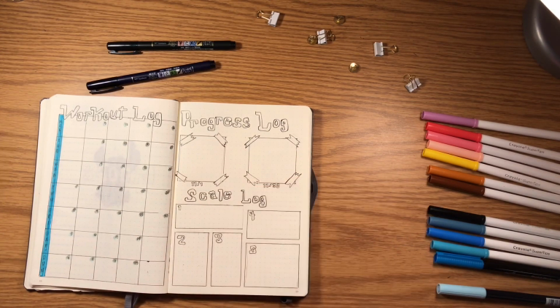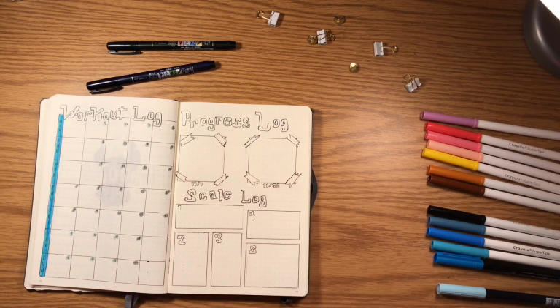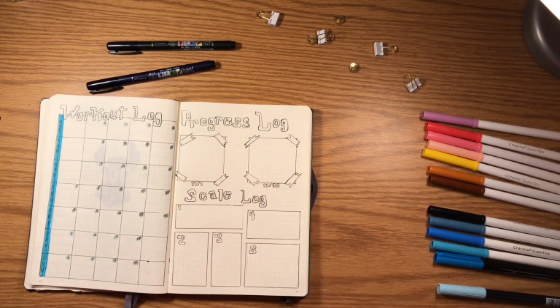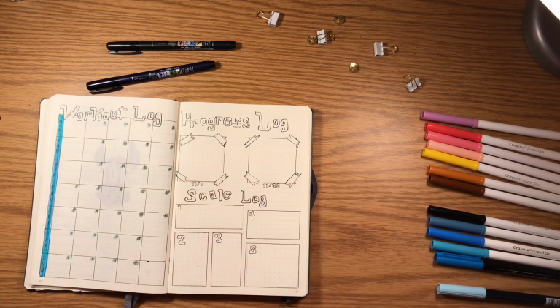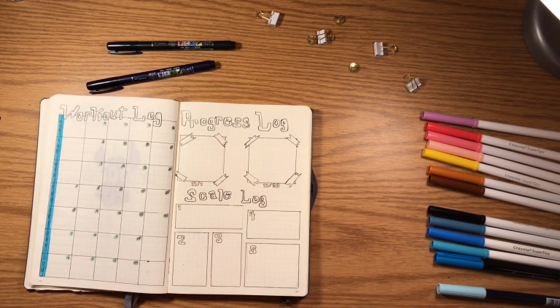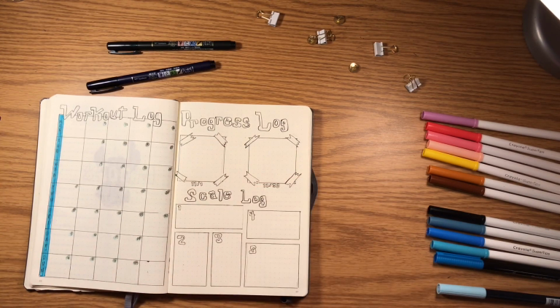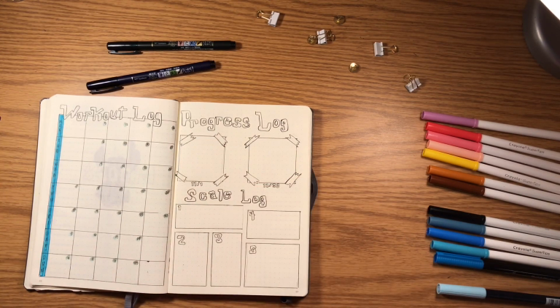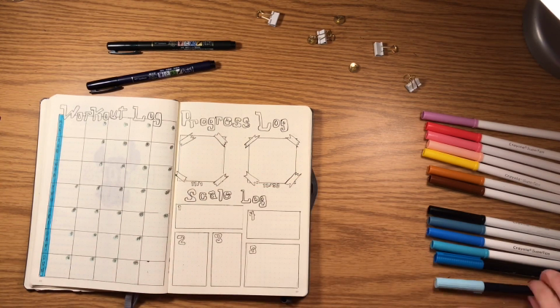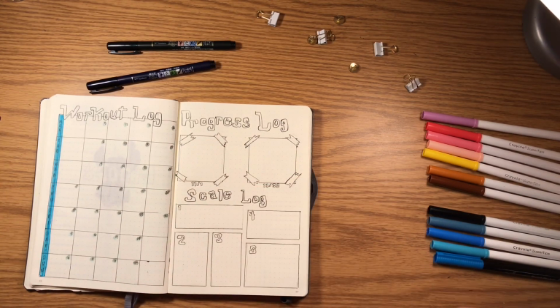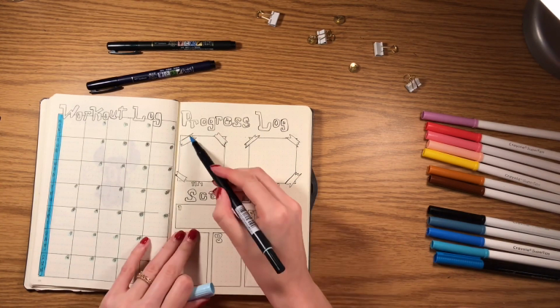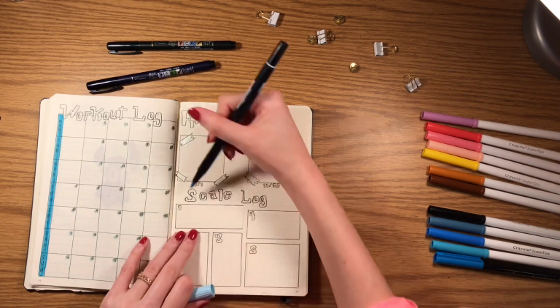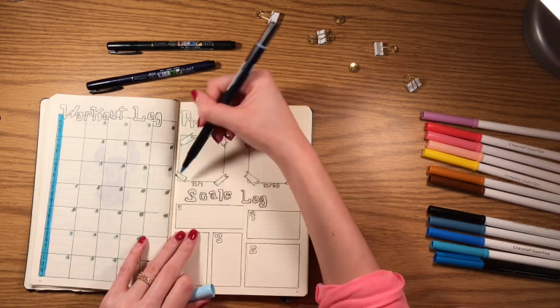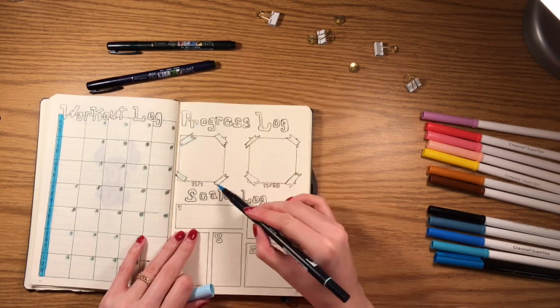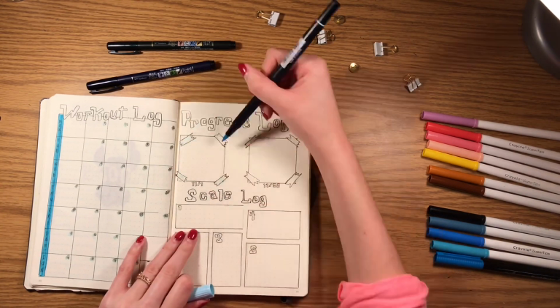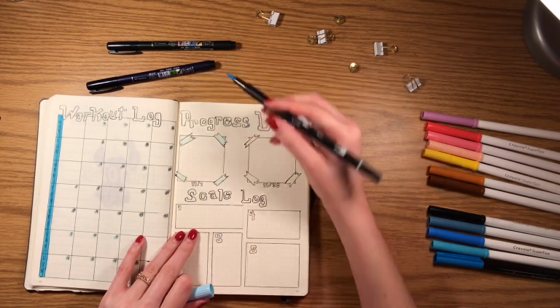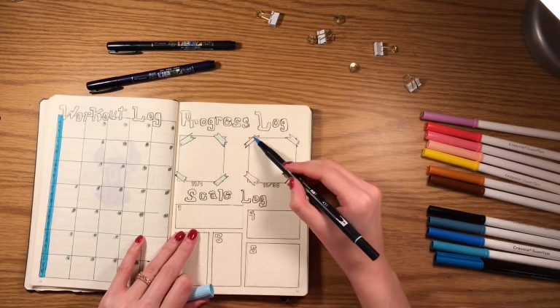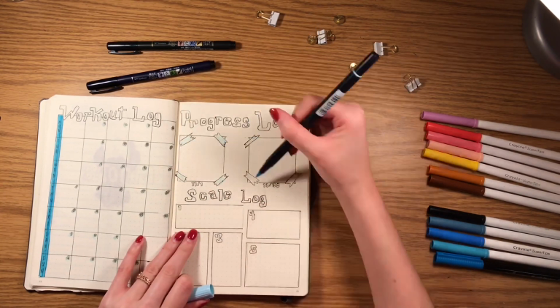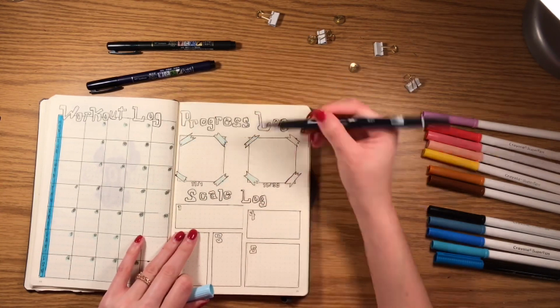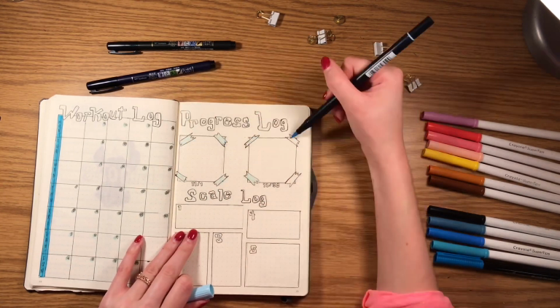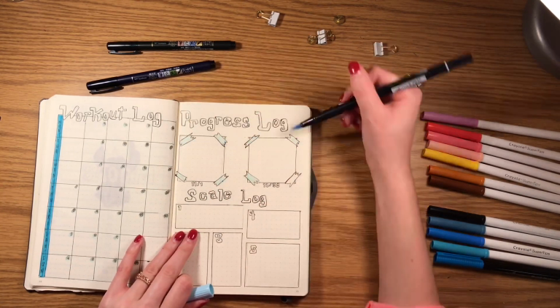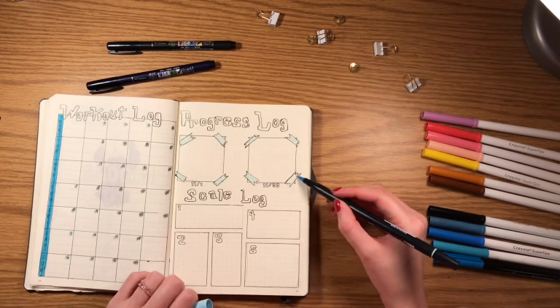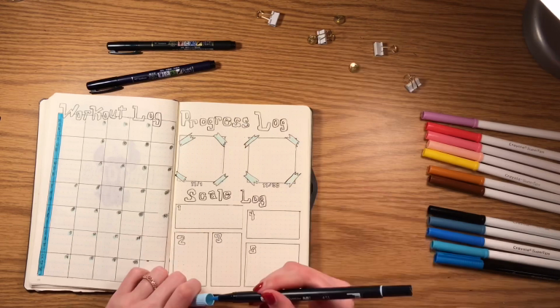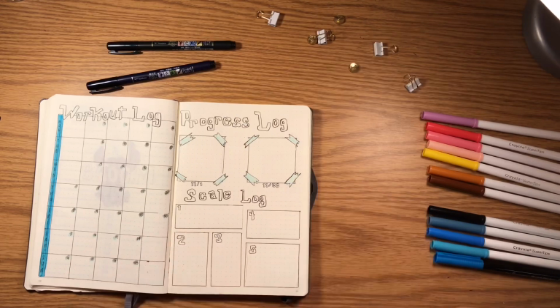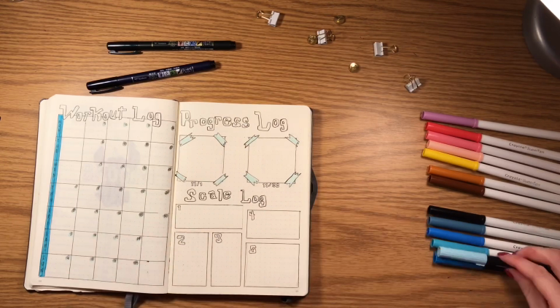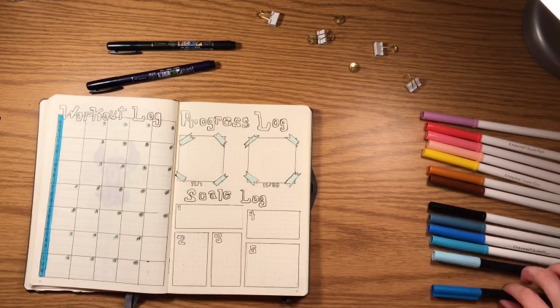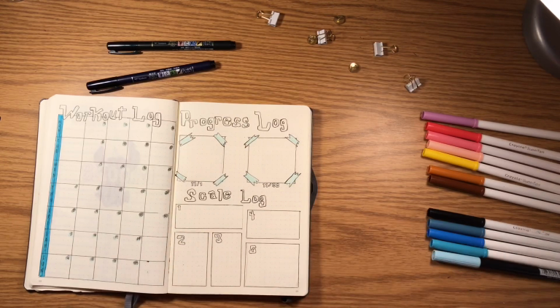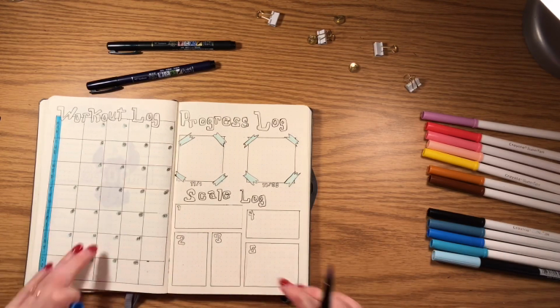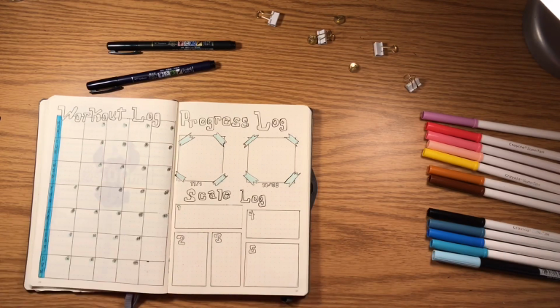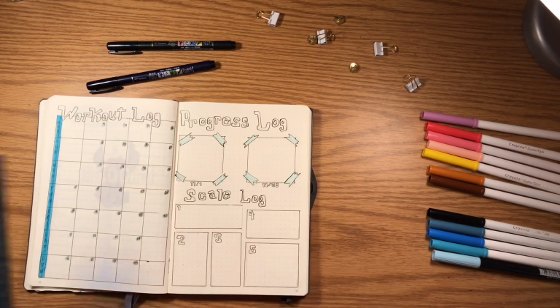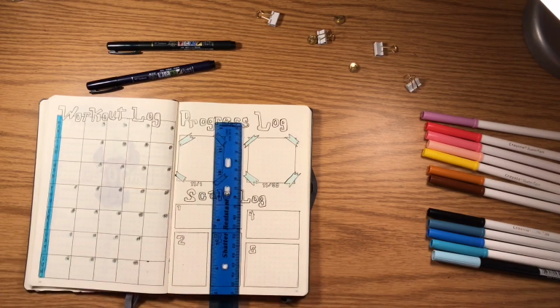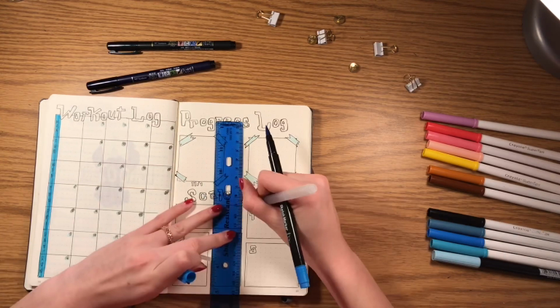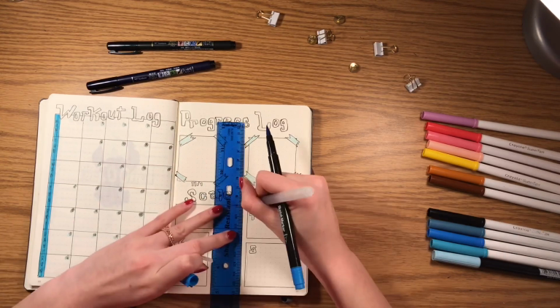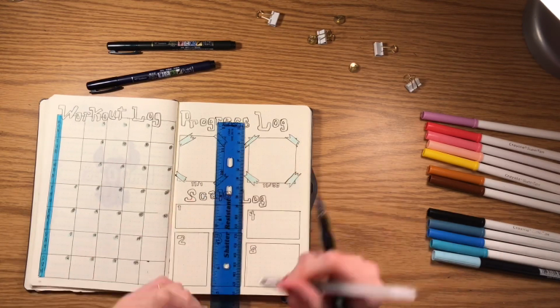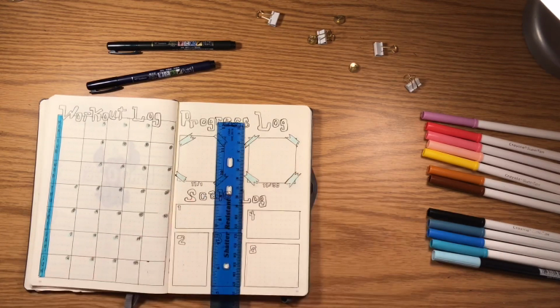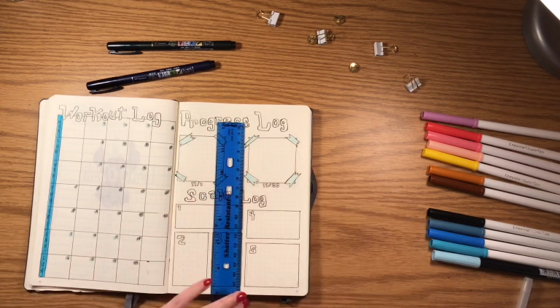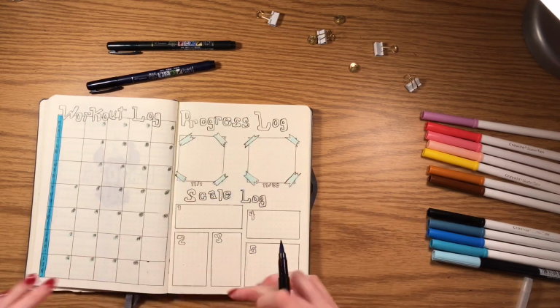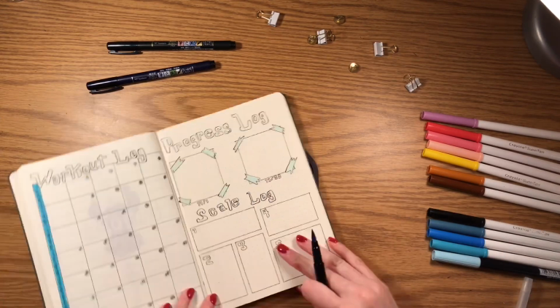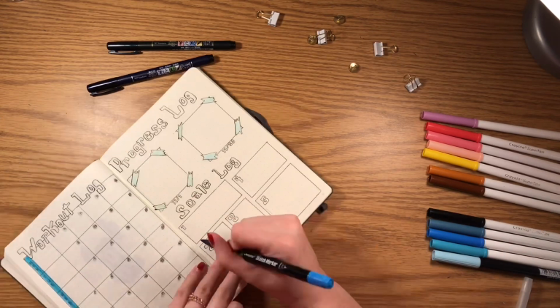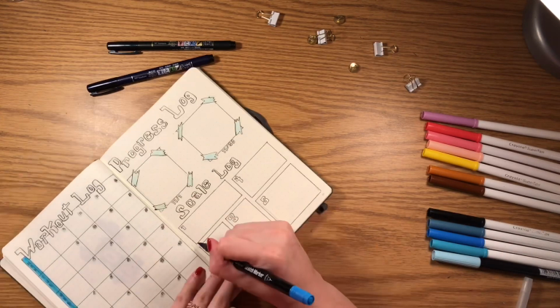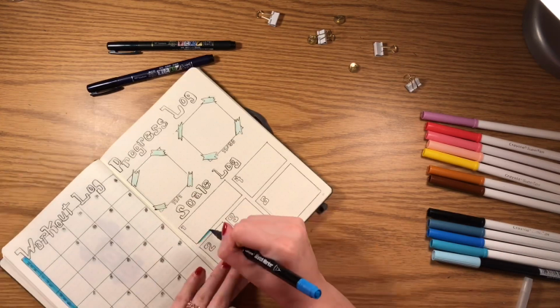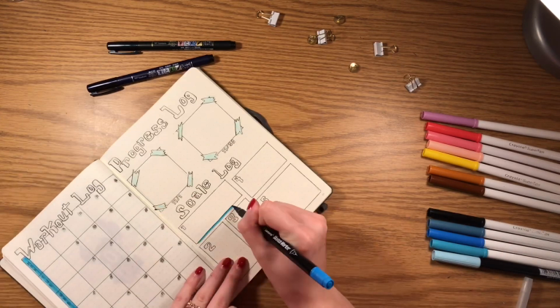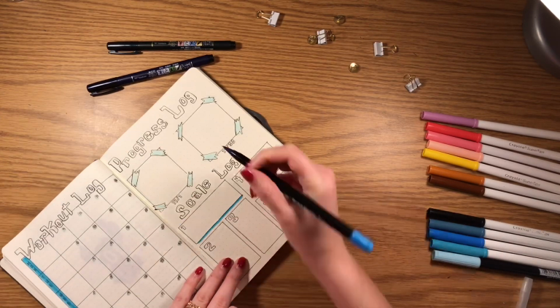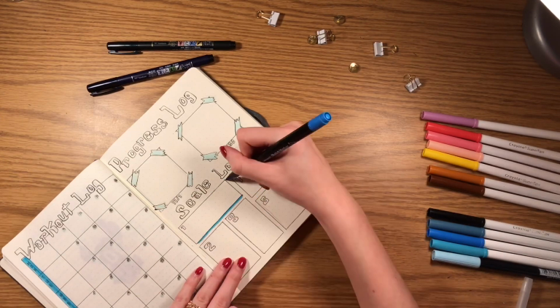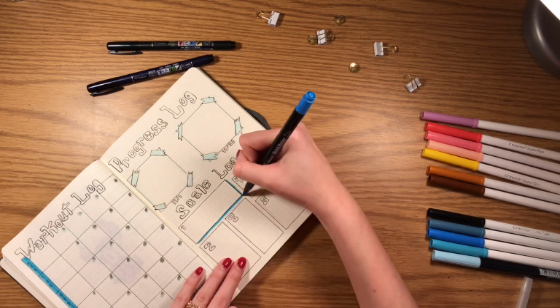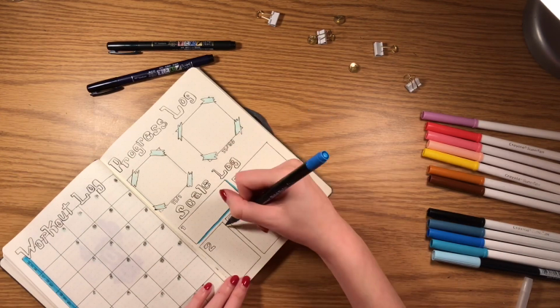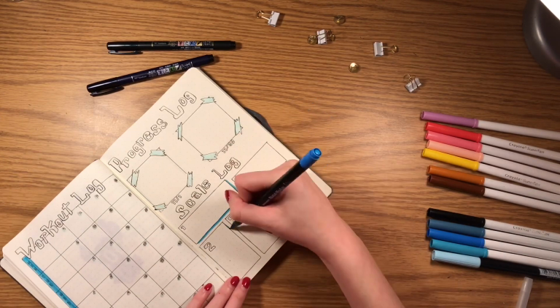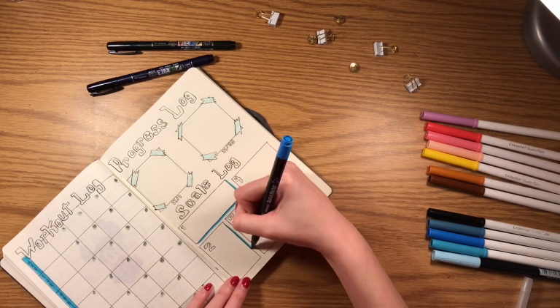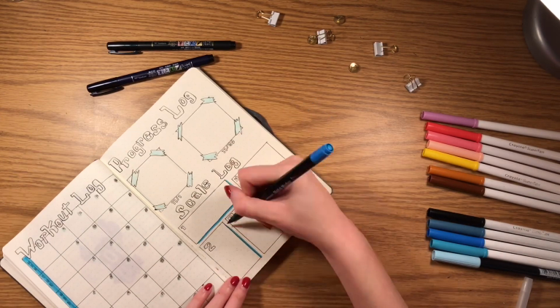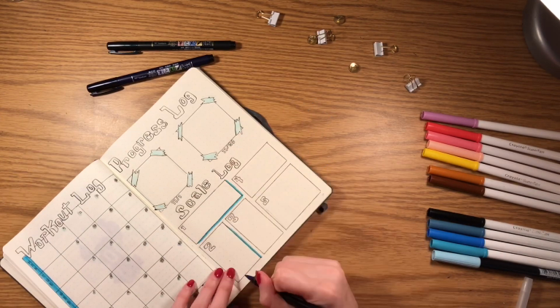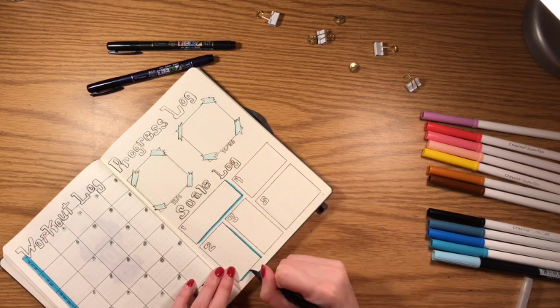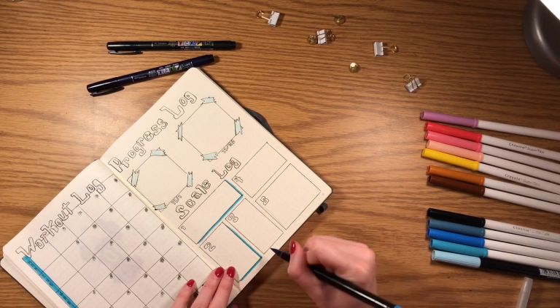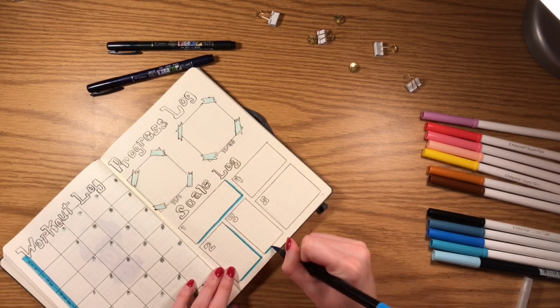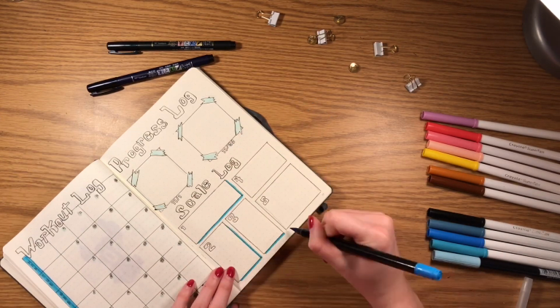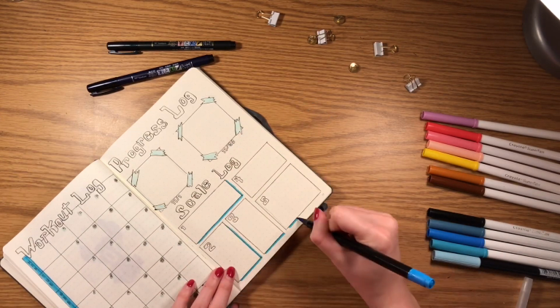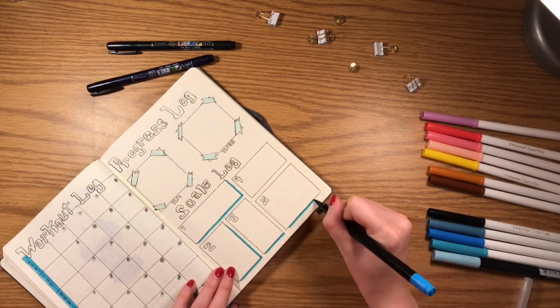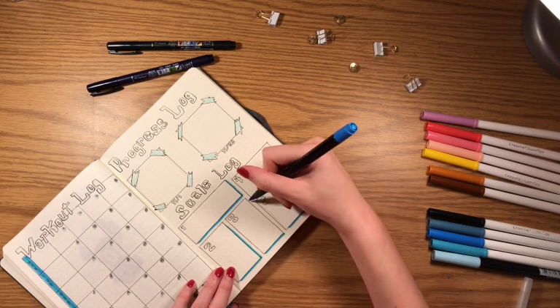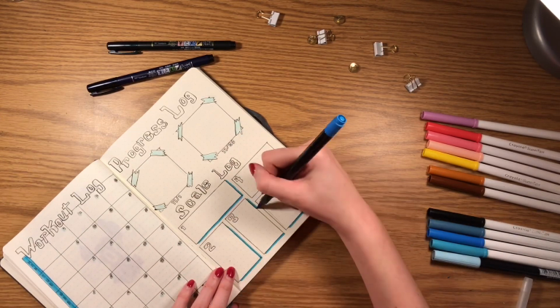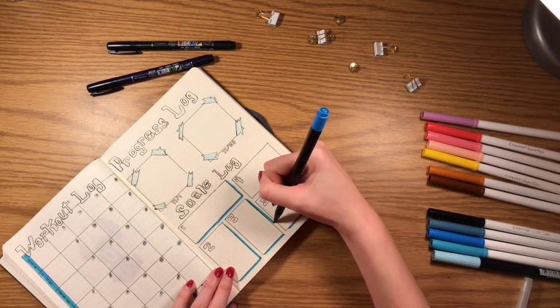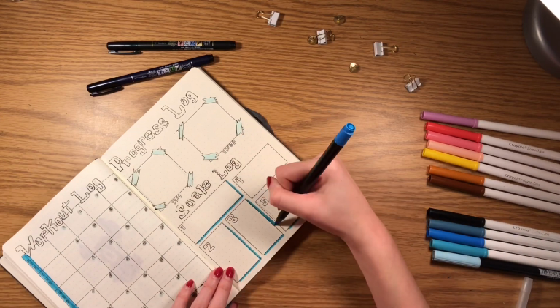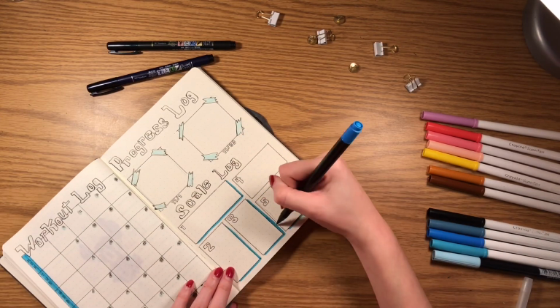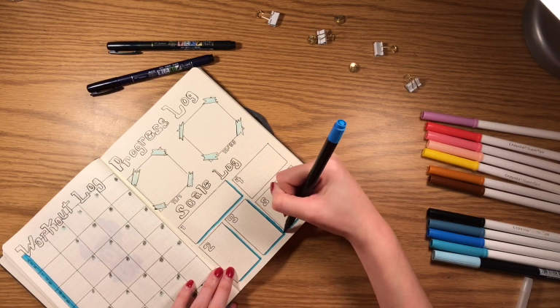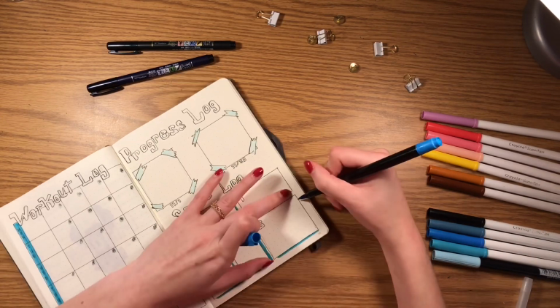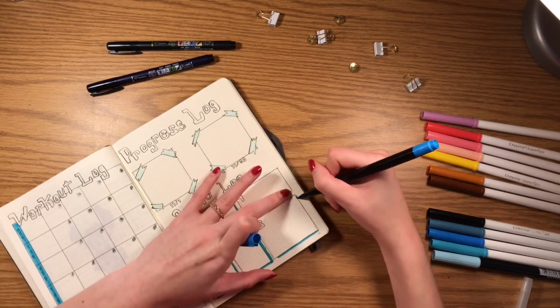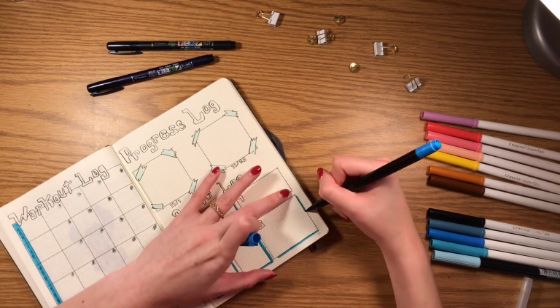To add color to this simple spread, I just used my brush pens to add drop shadow, and this is how it turned out.